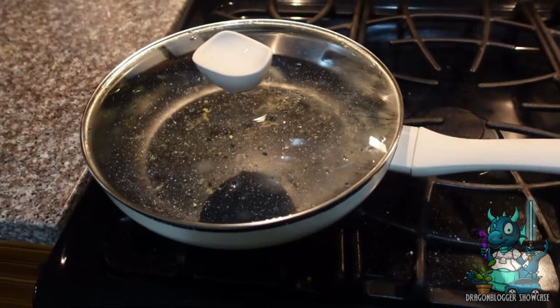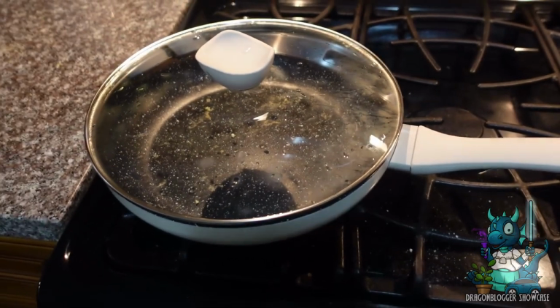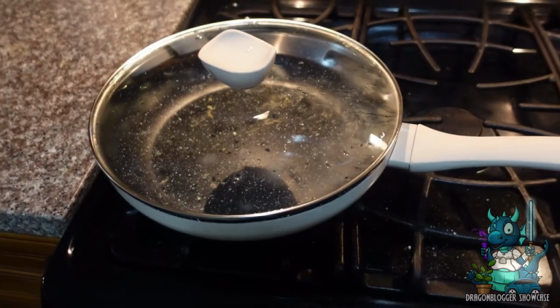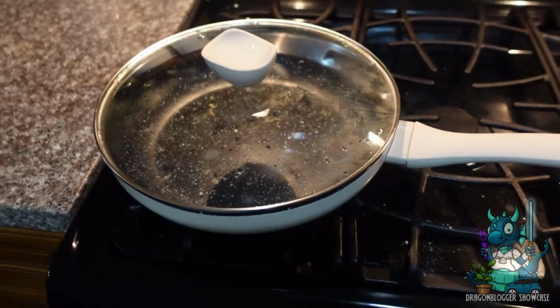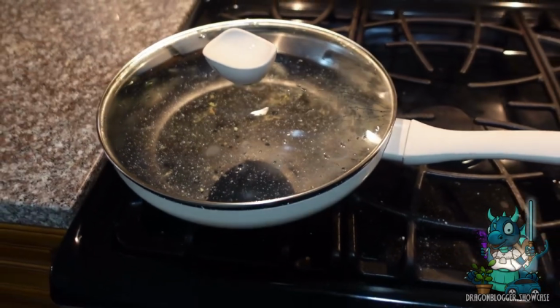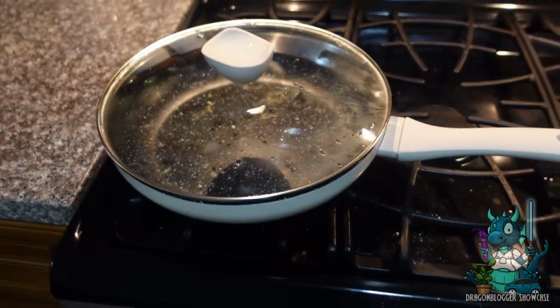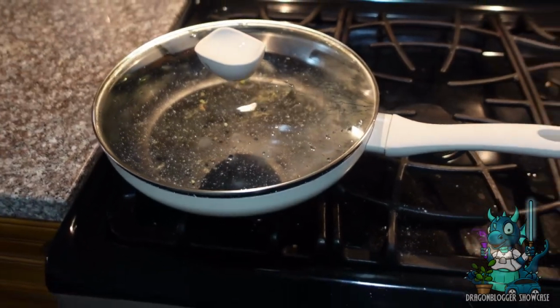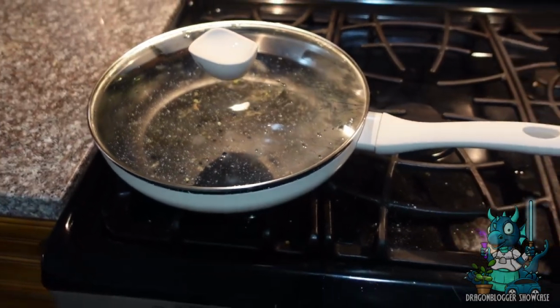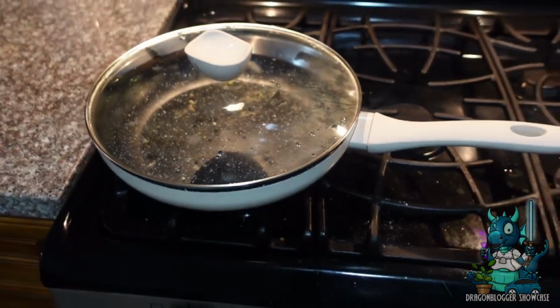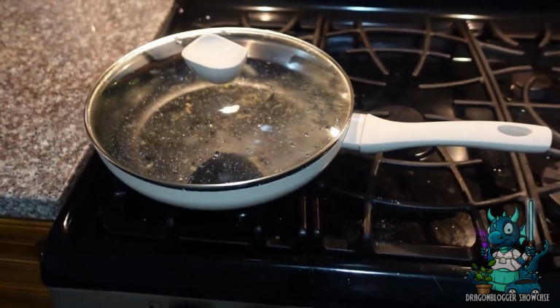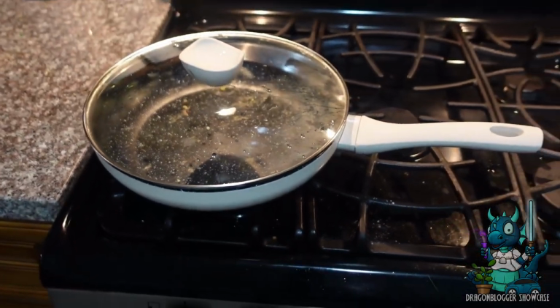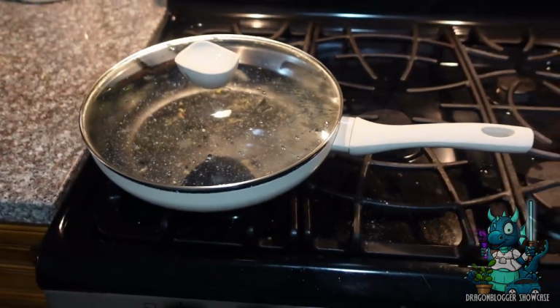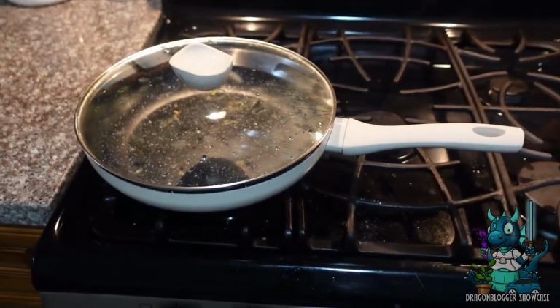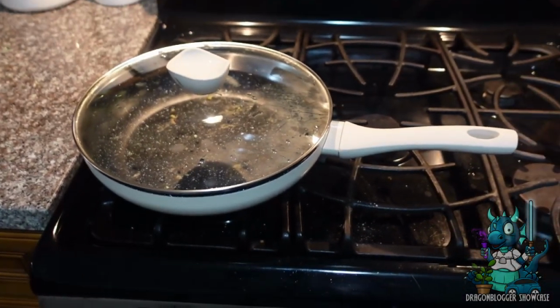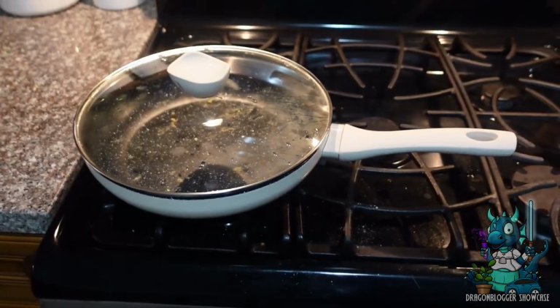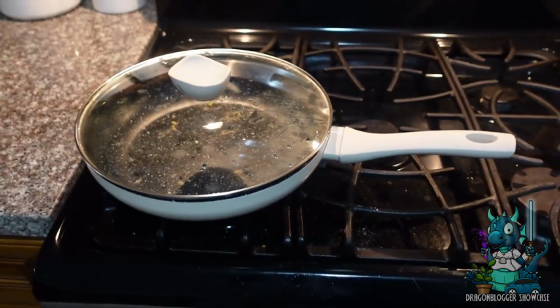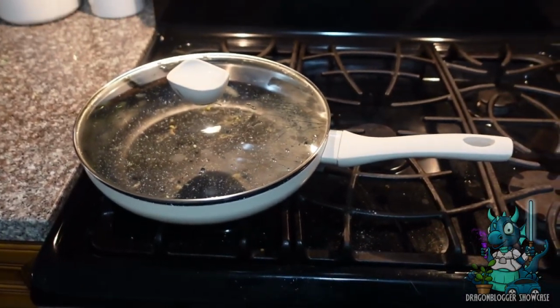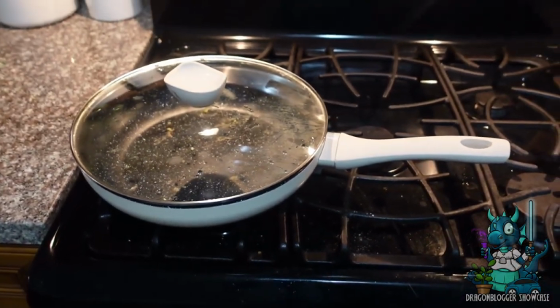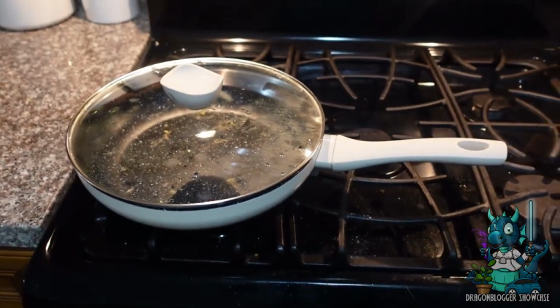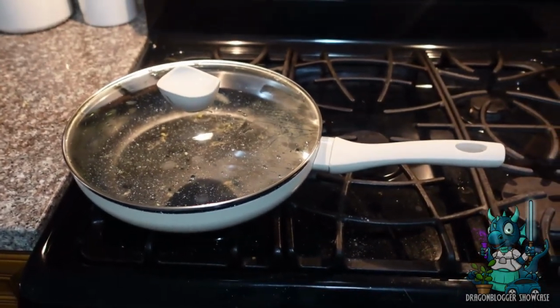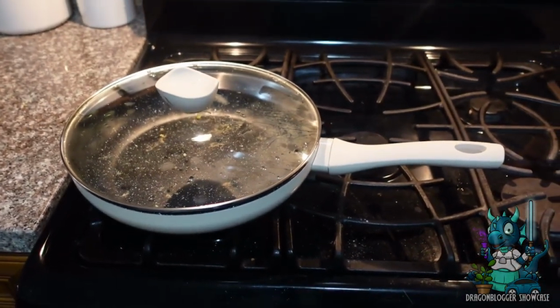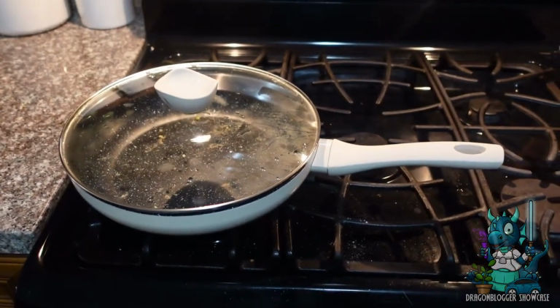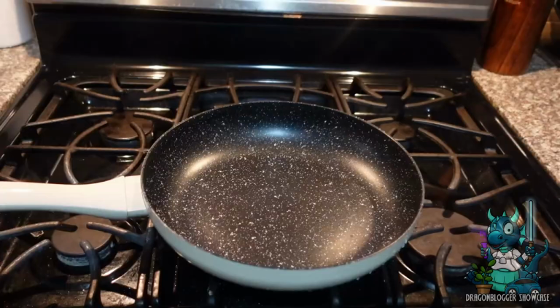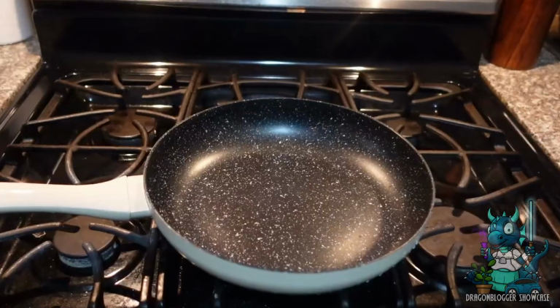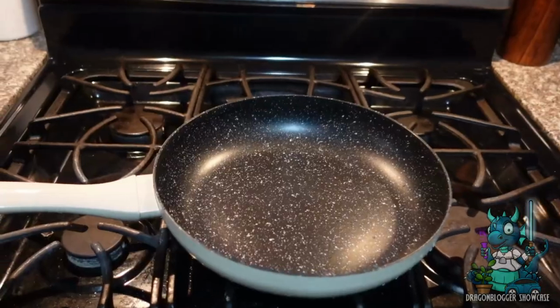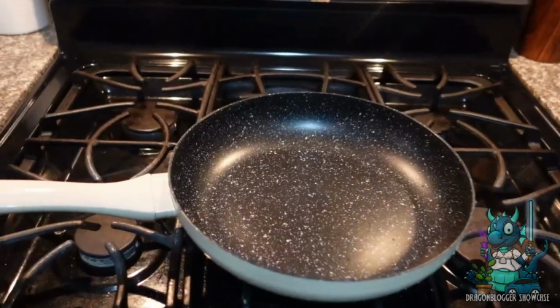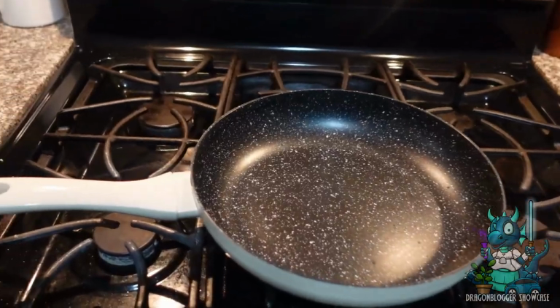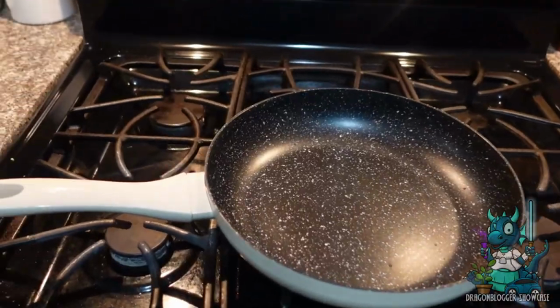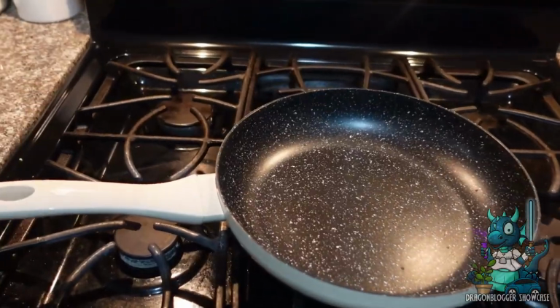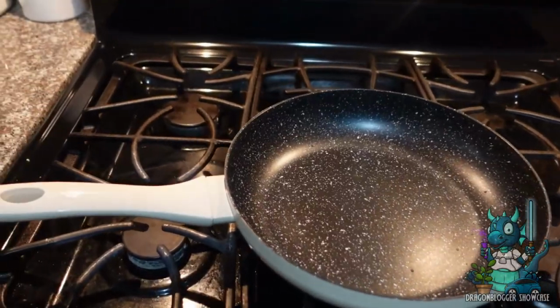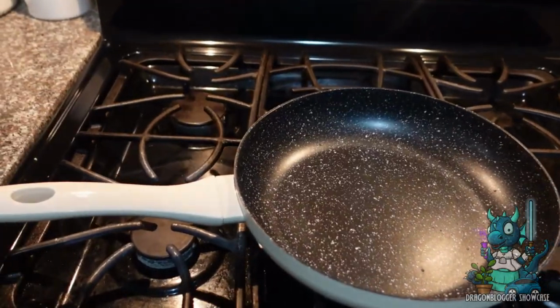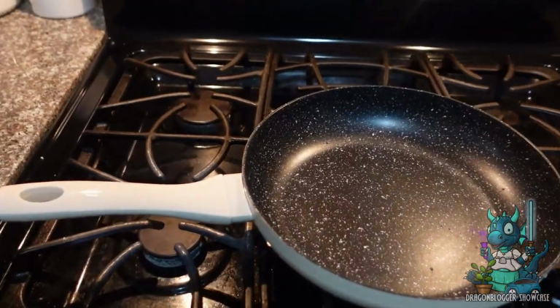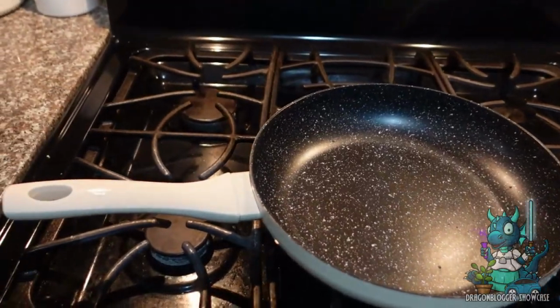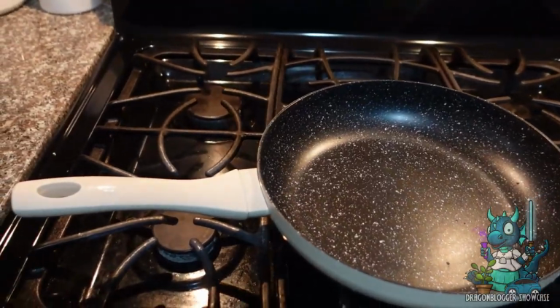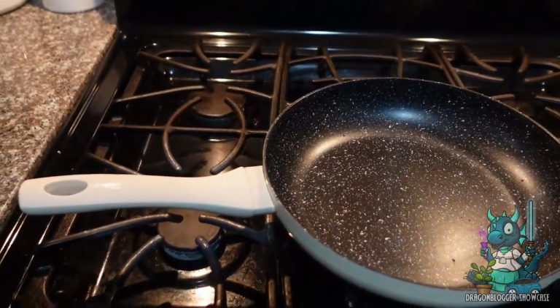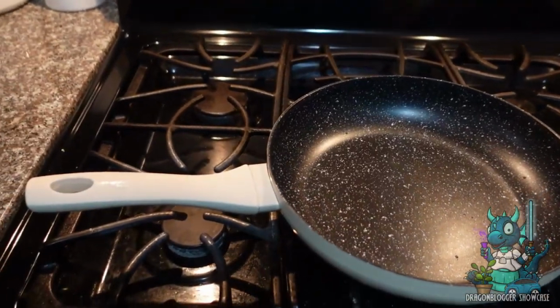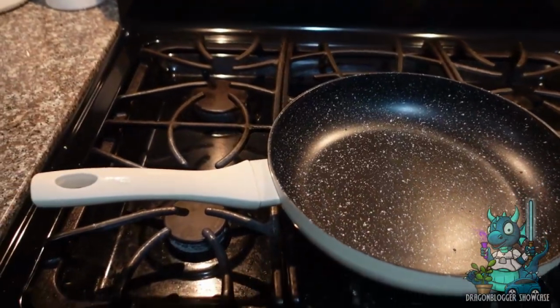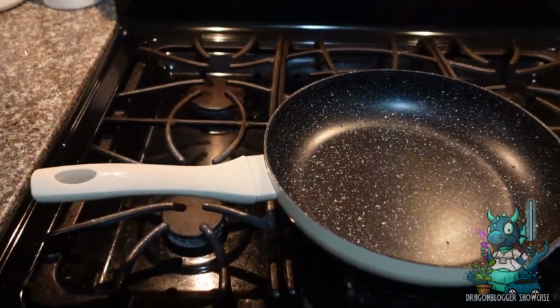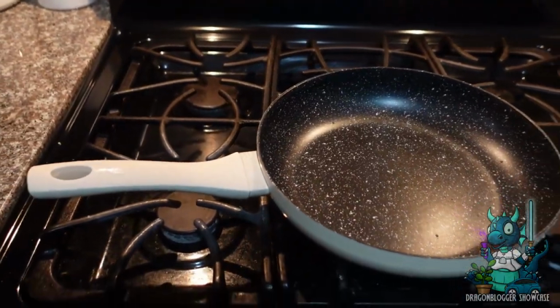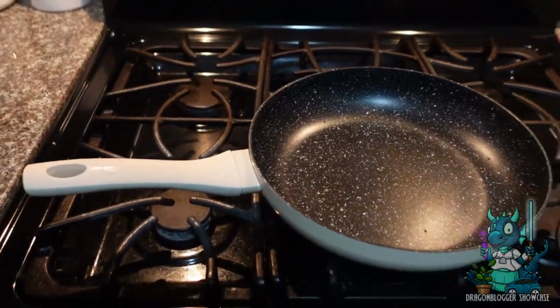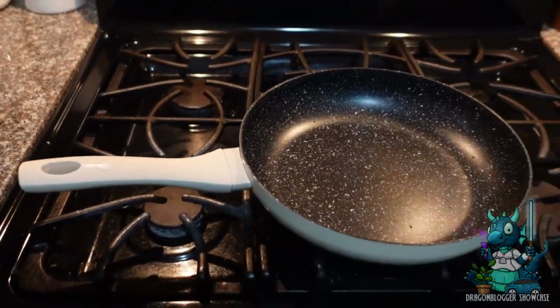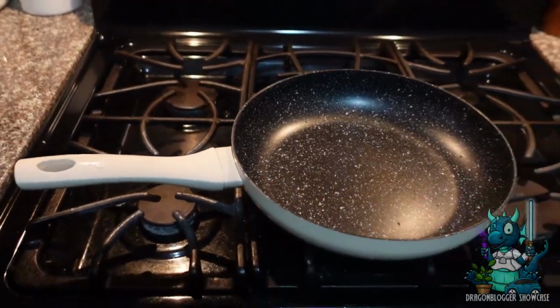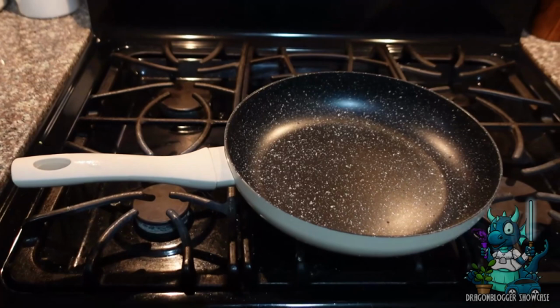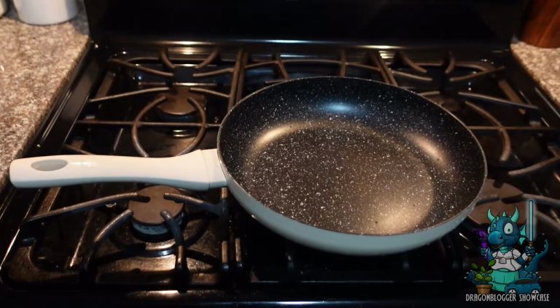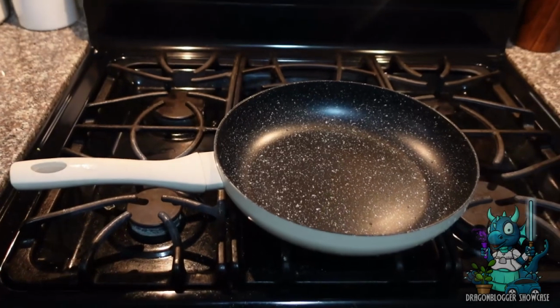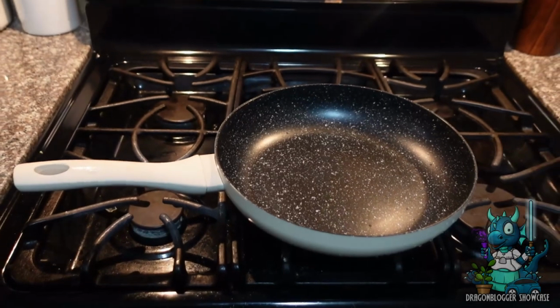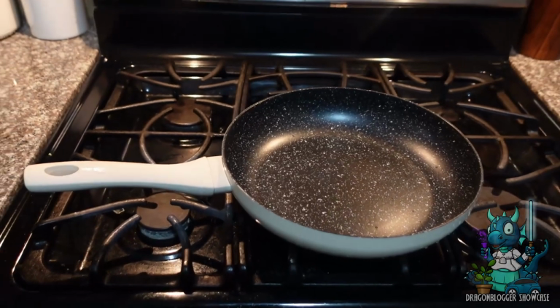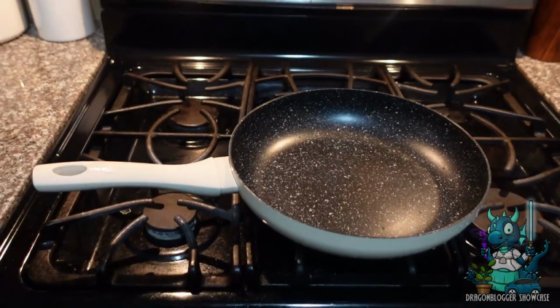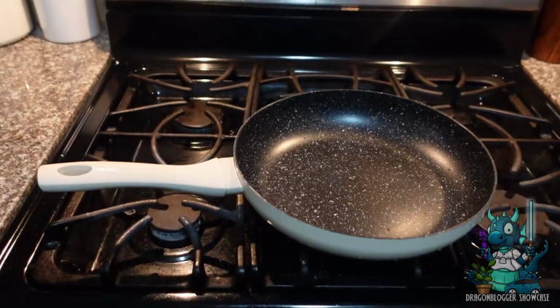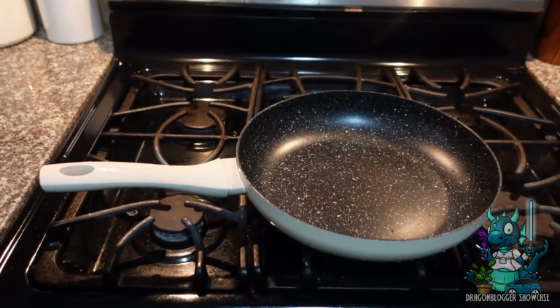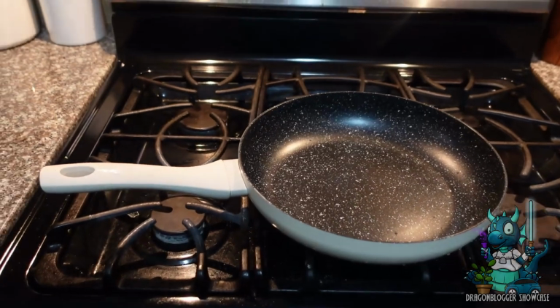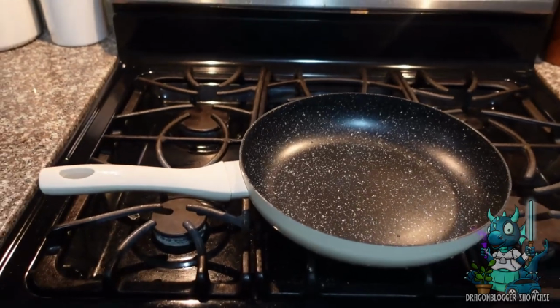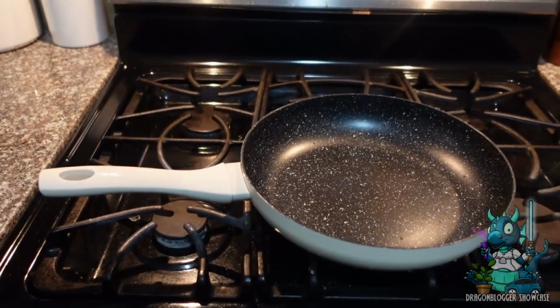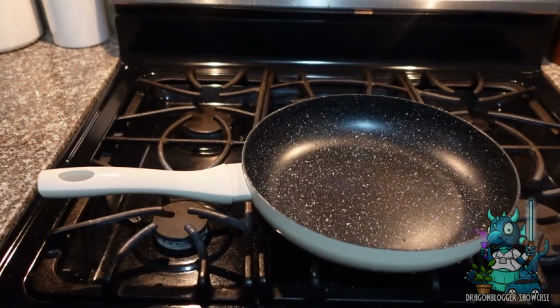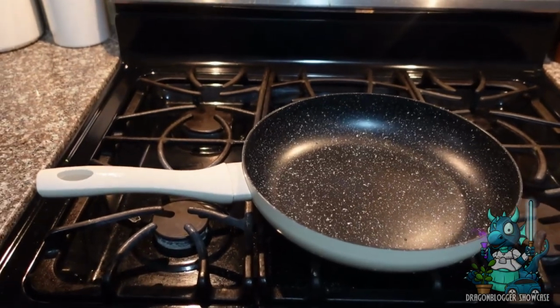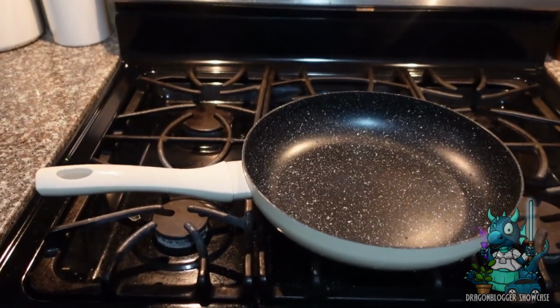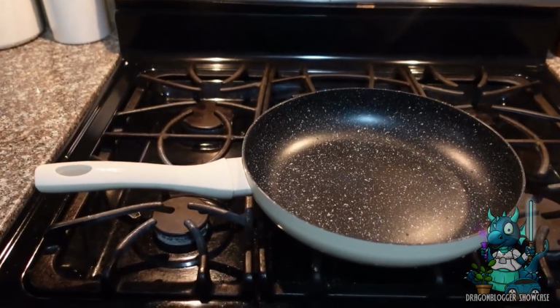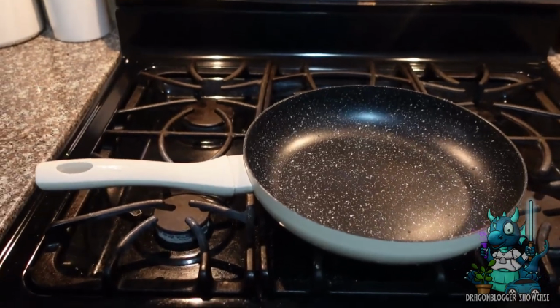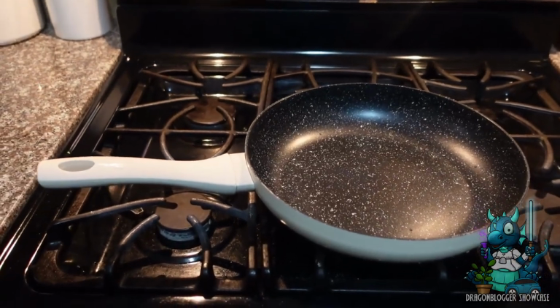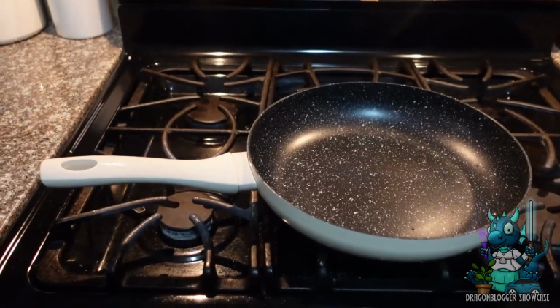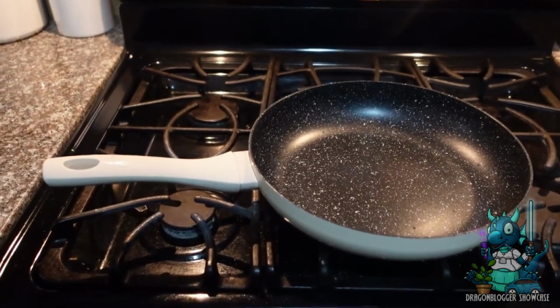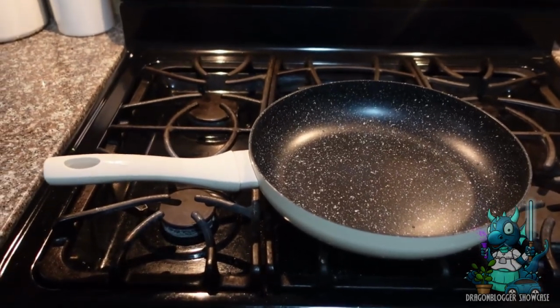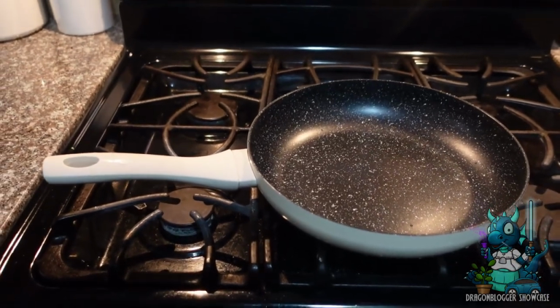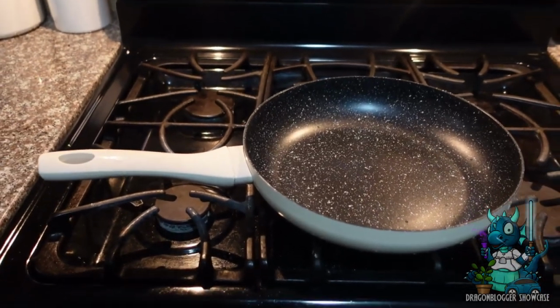It basically looks clean and brand new and ready to go. So if you're looking for a really awesome non-stick pan, this is one that I would highly recommend.